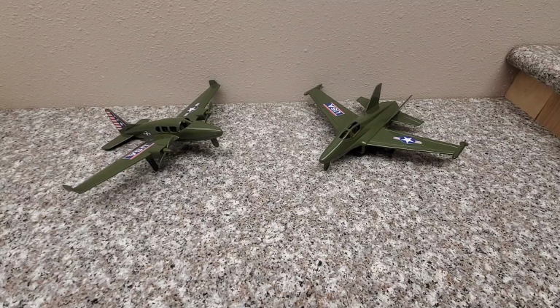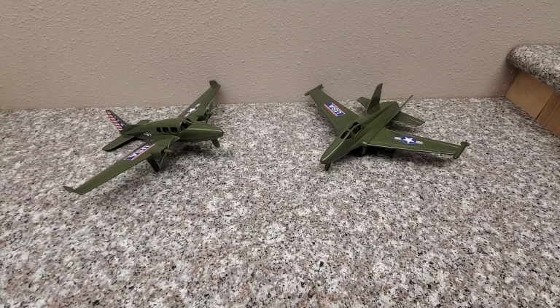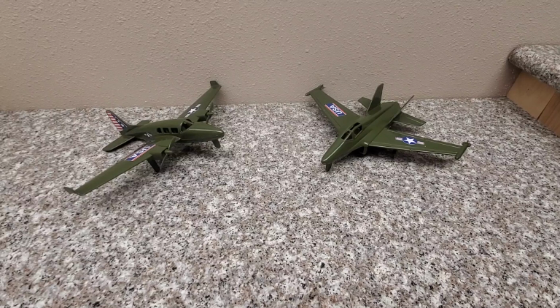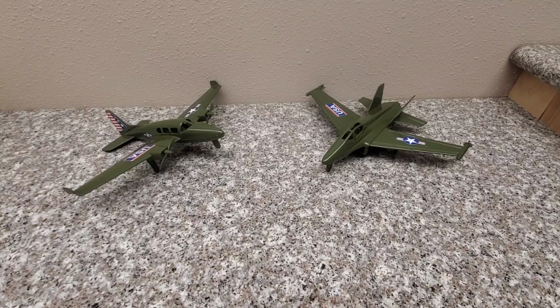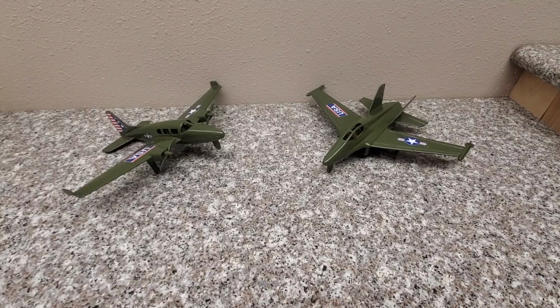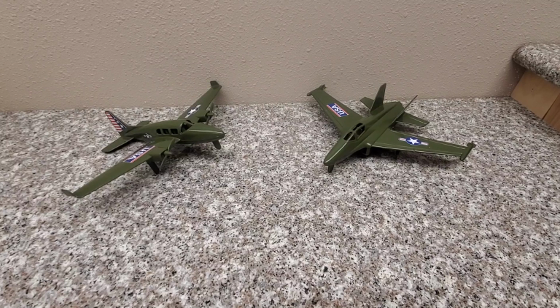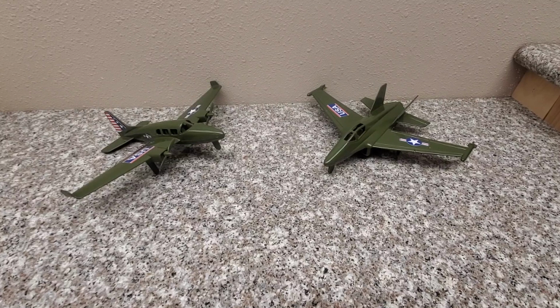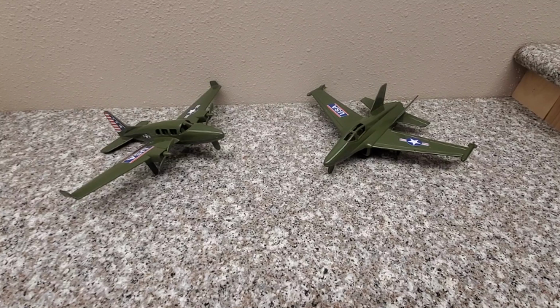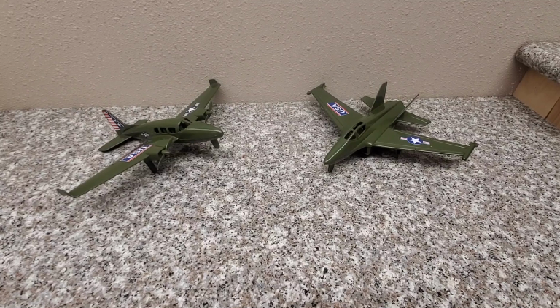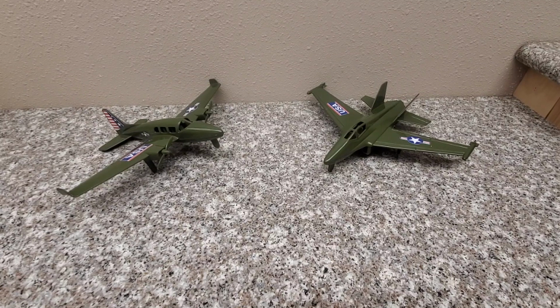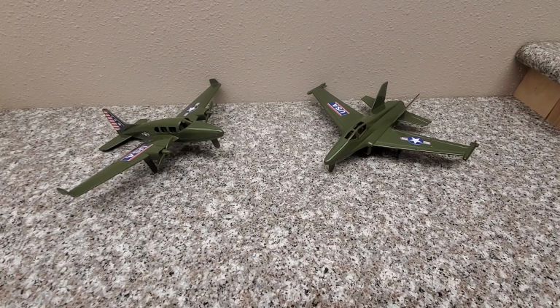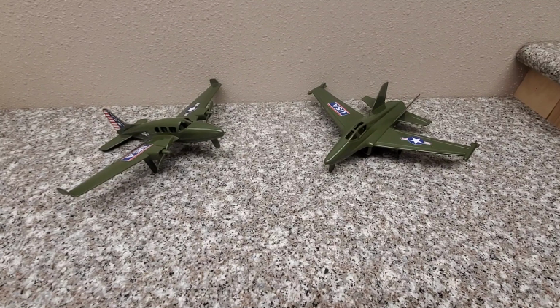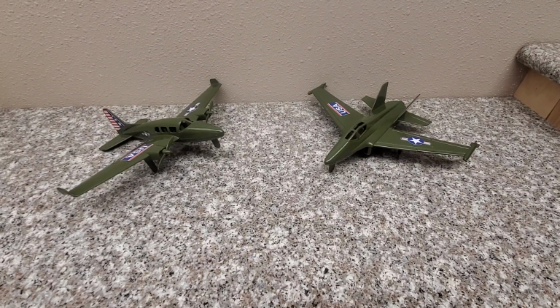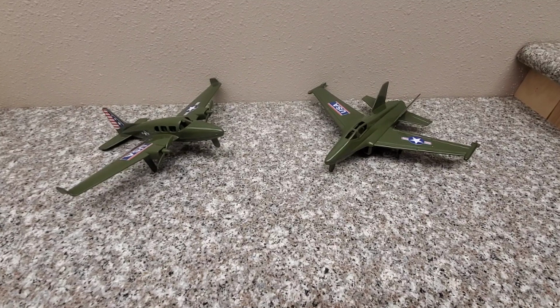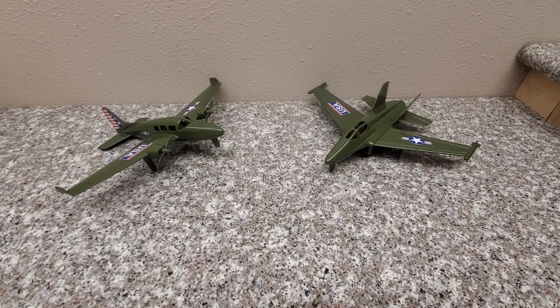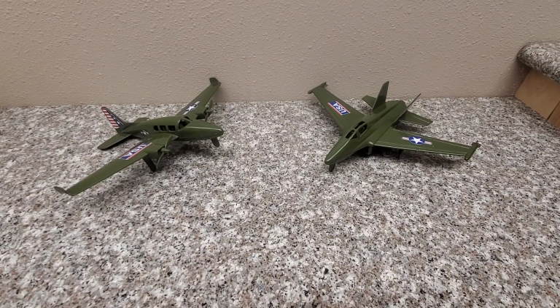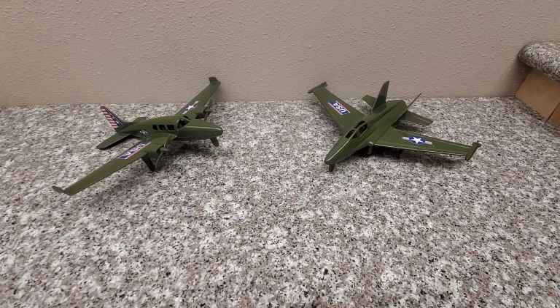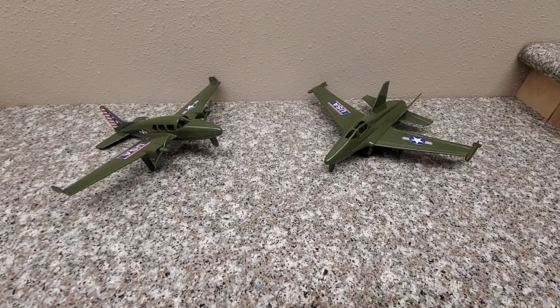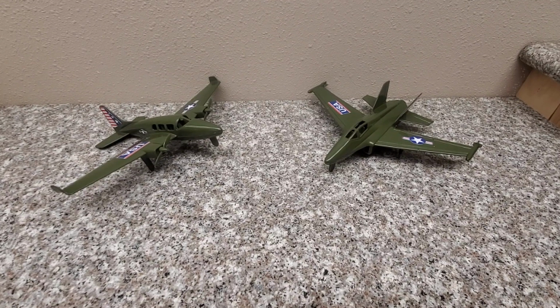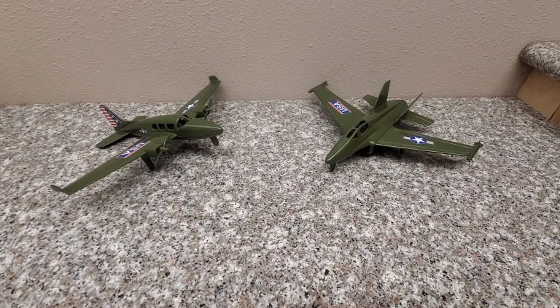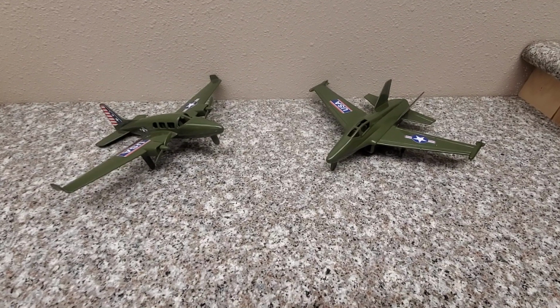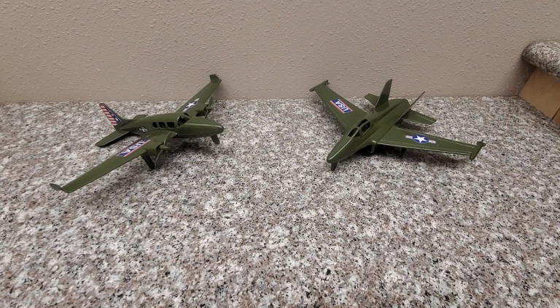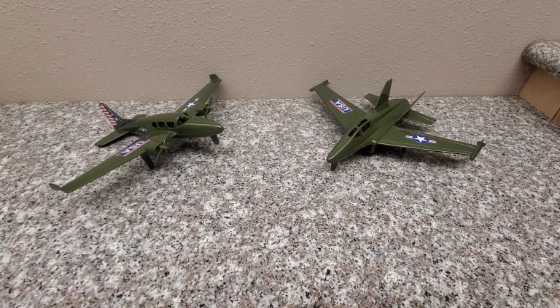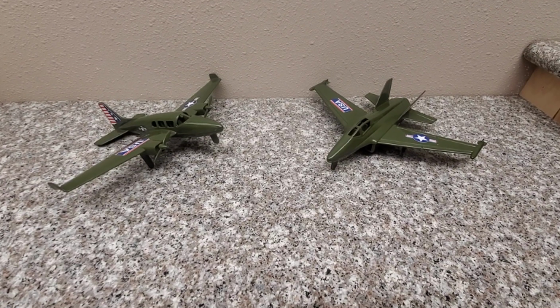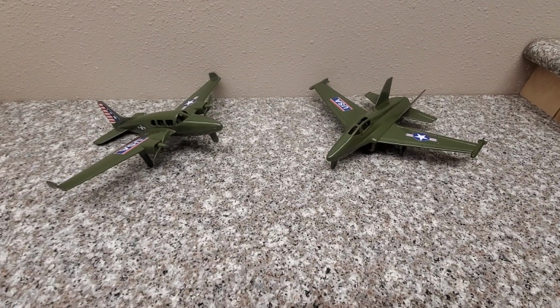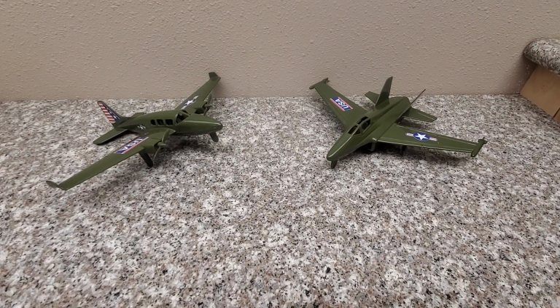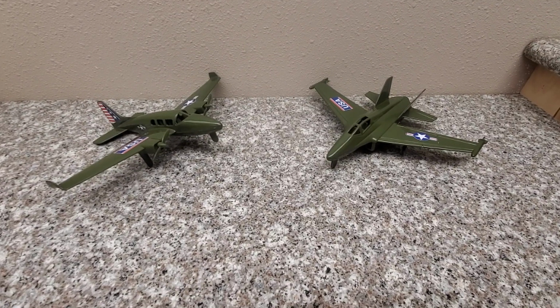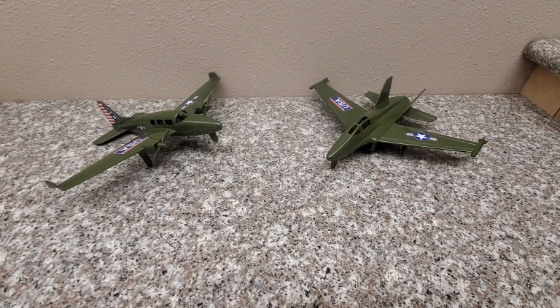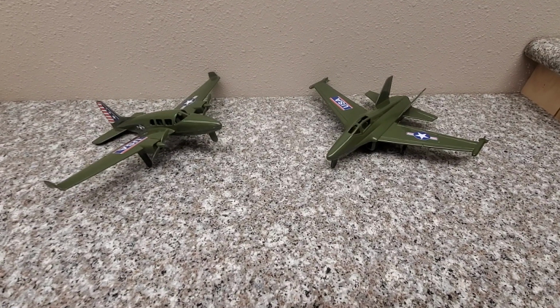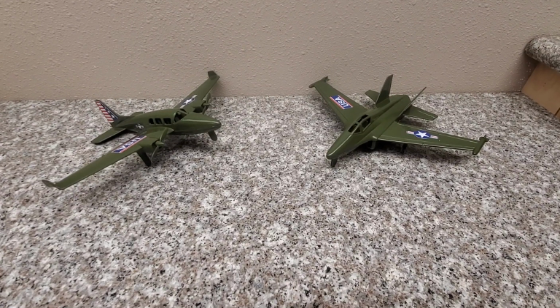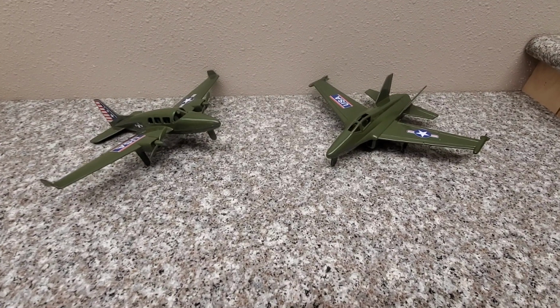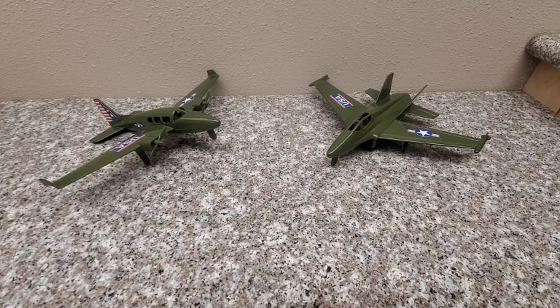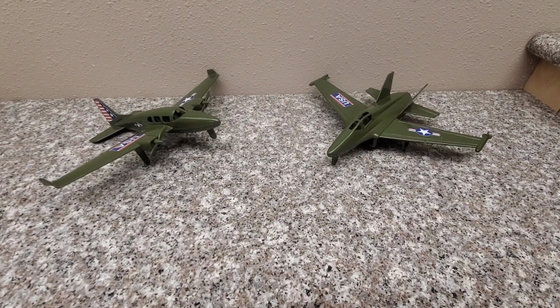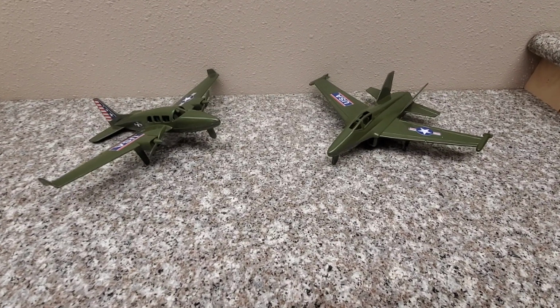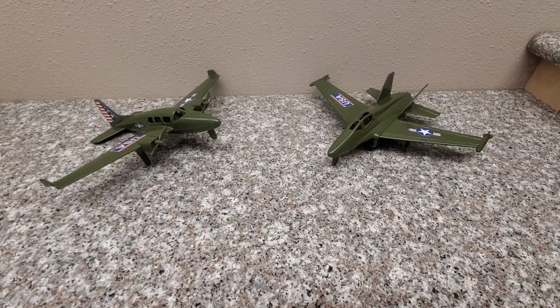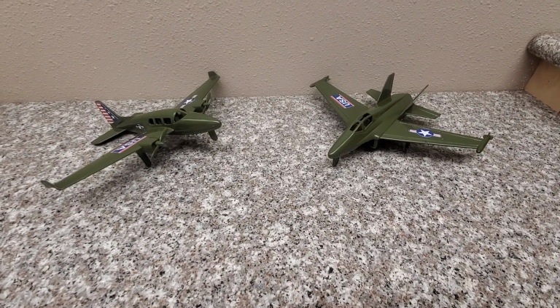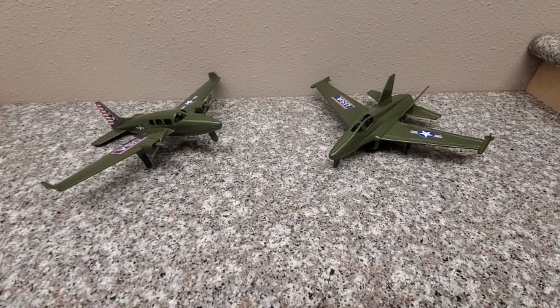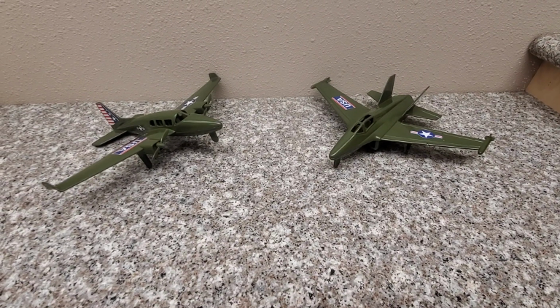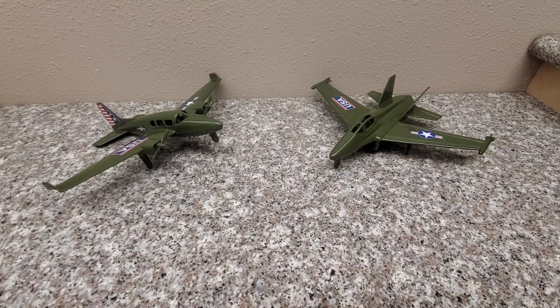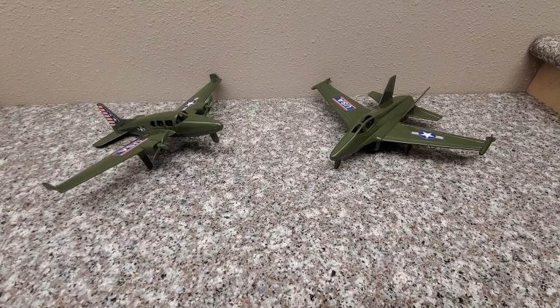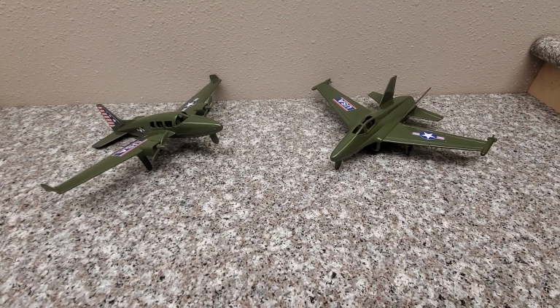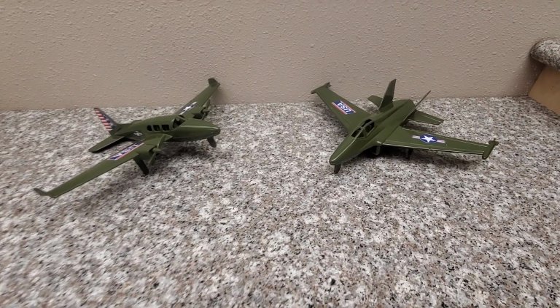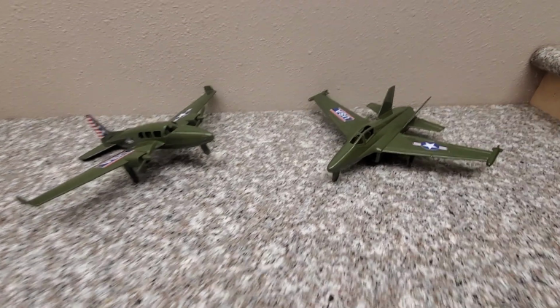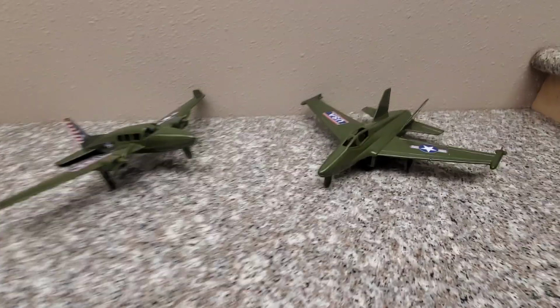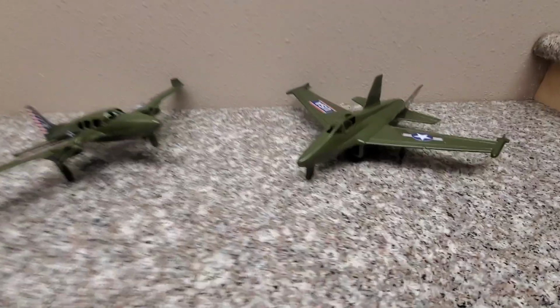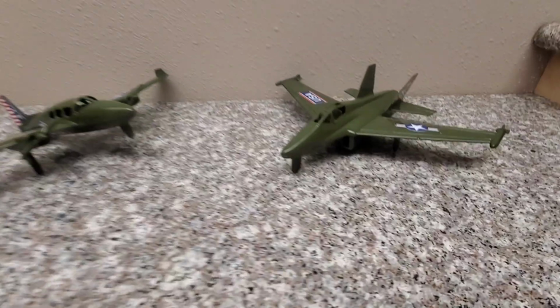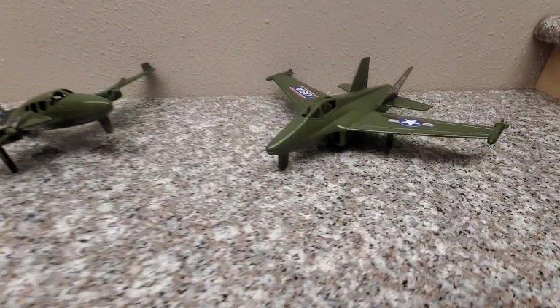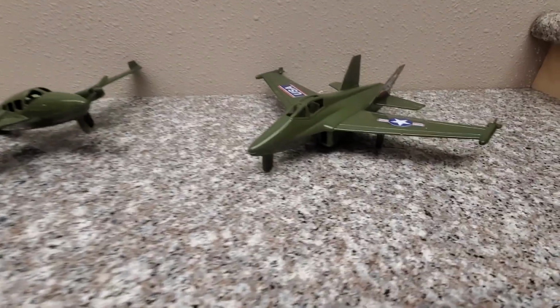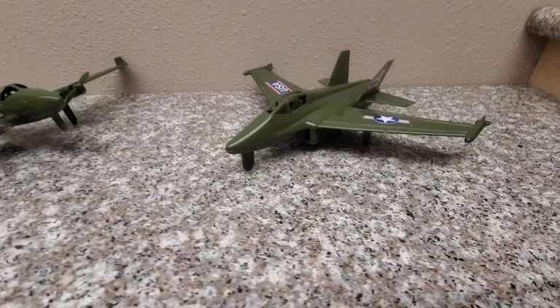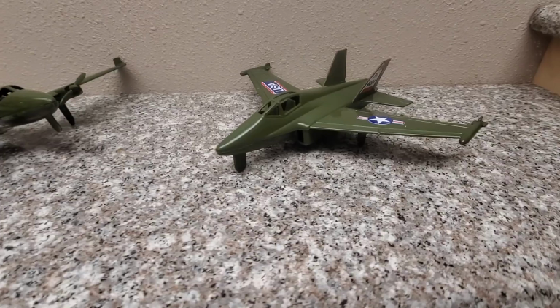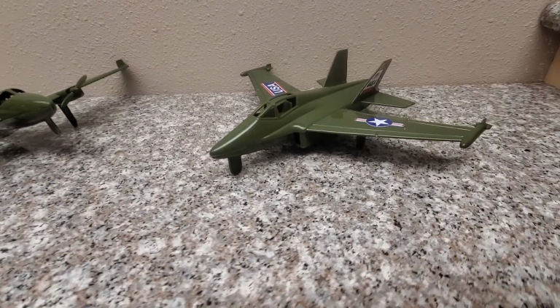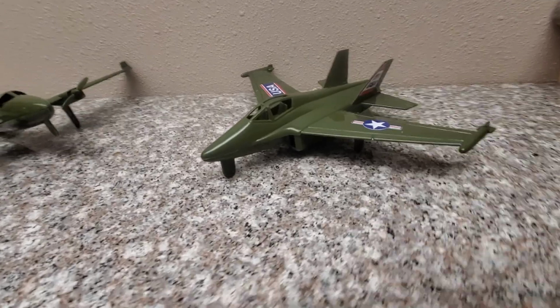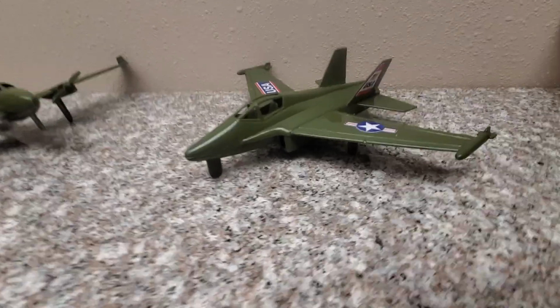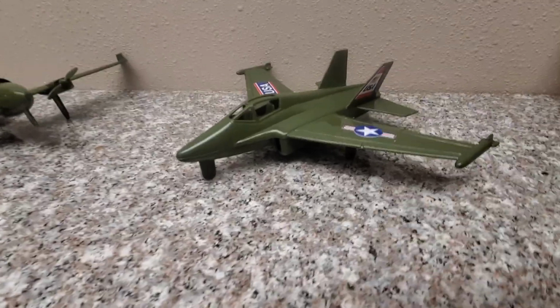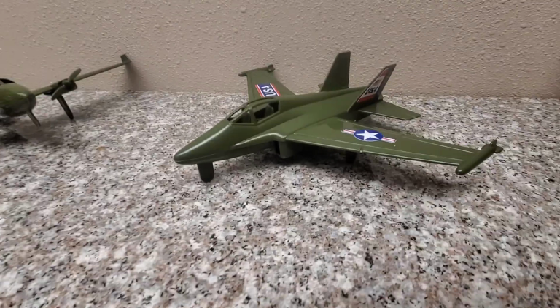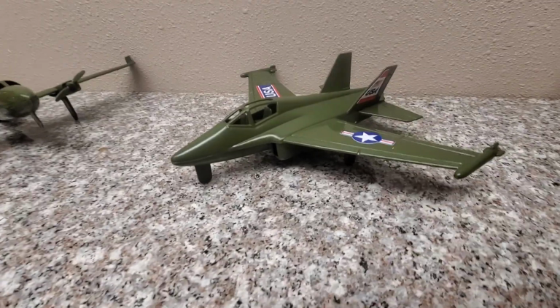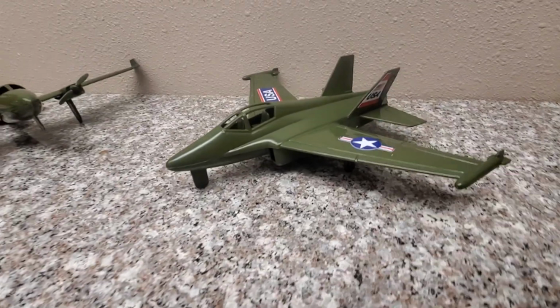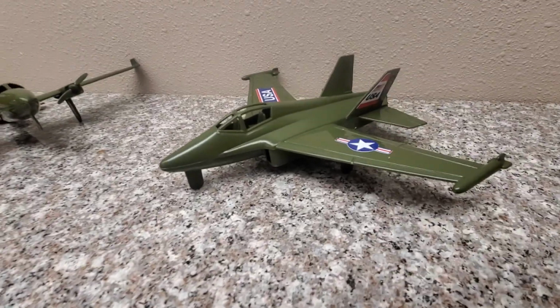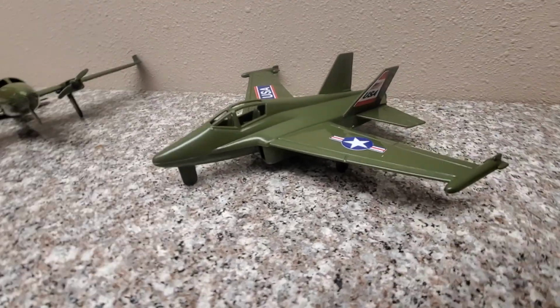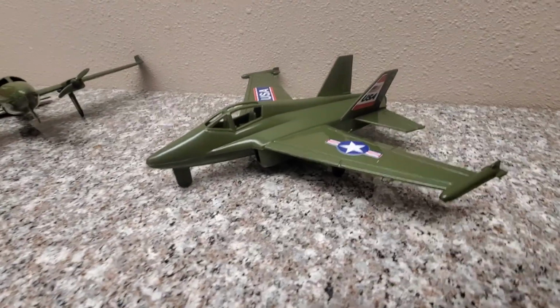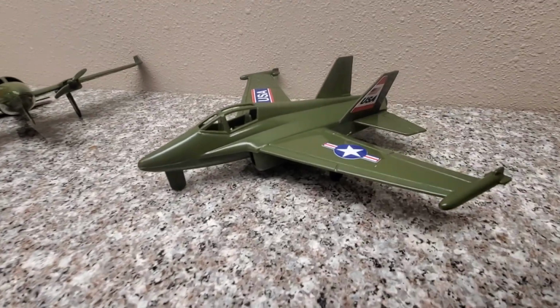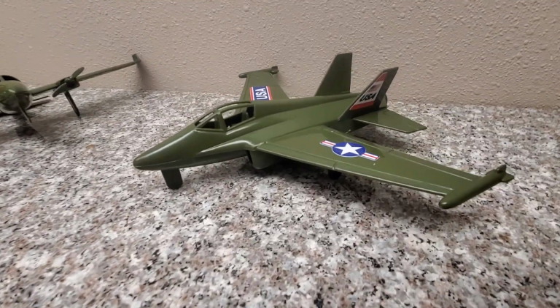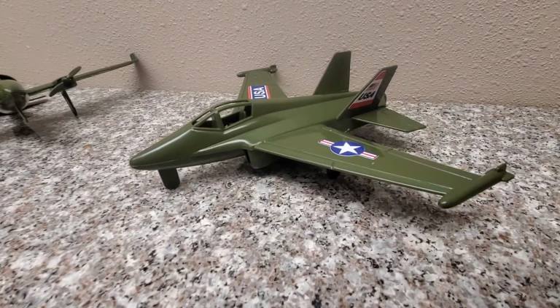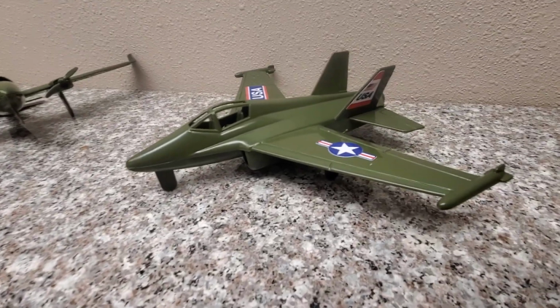Hey guys, Jessica Donaboo here with an Army Man Toy Review, and today we're reviewing the Timmy Plane Set in Military Green.